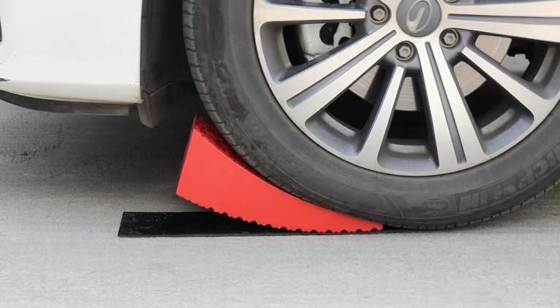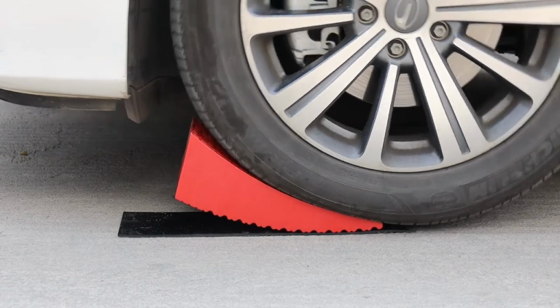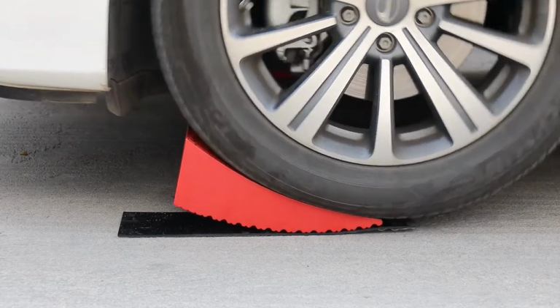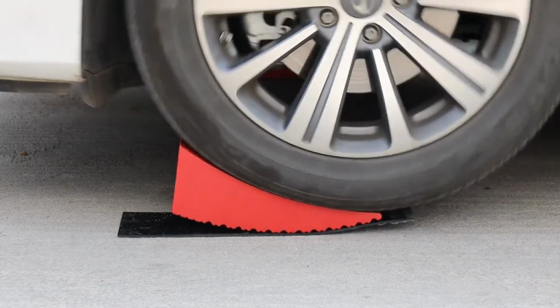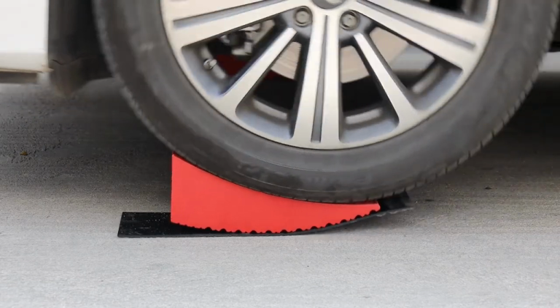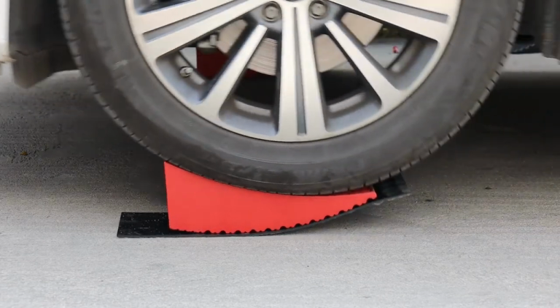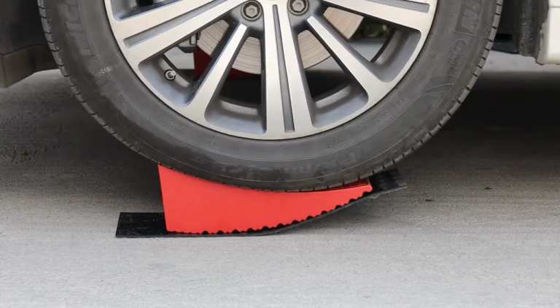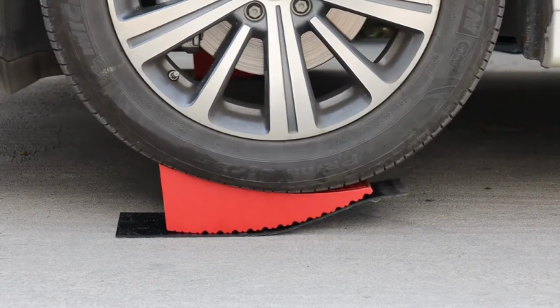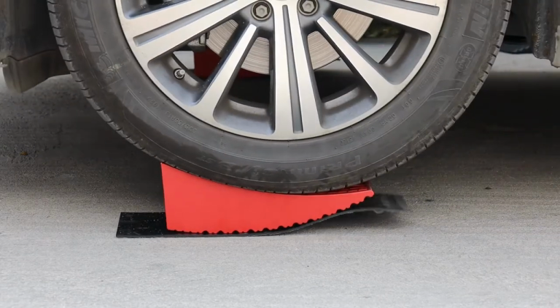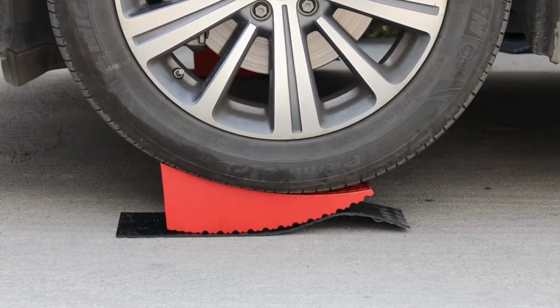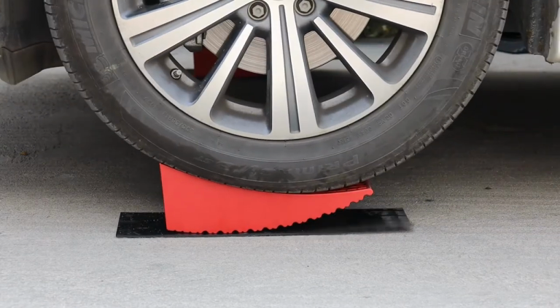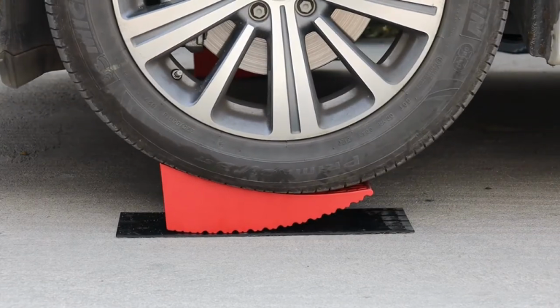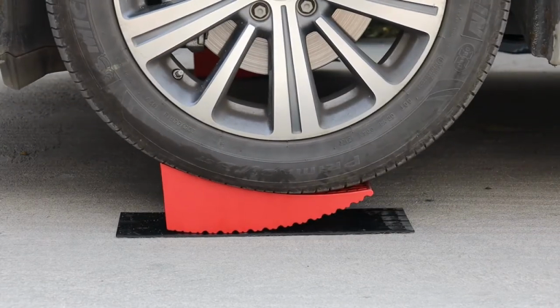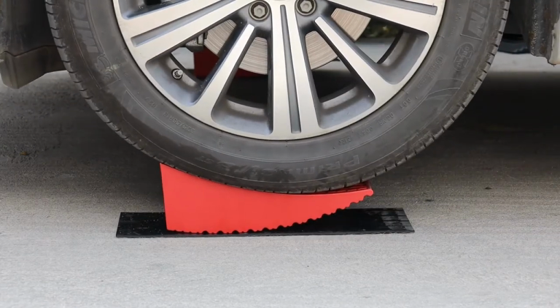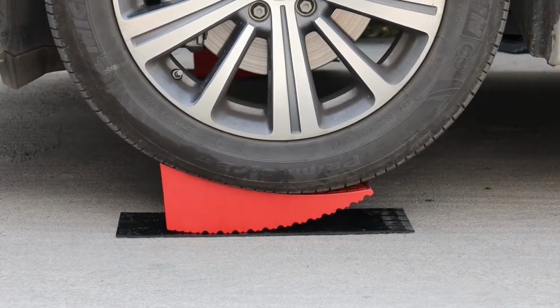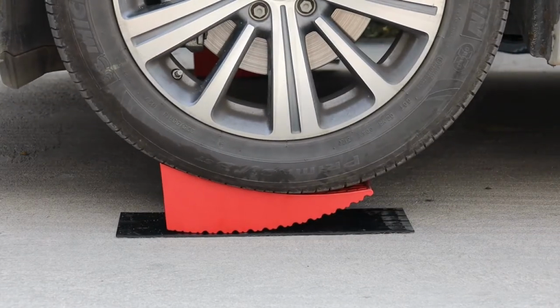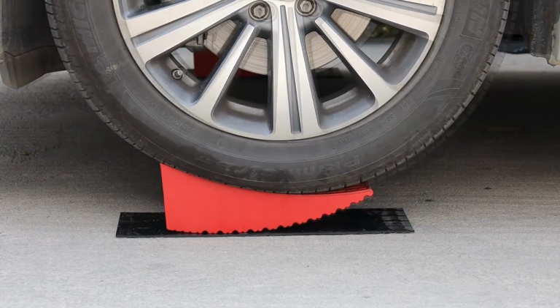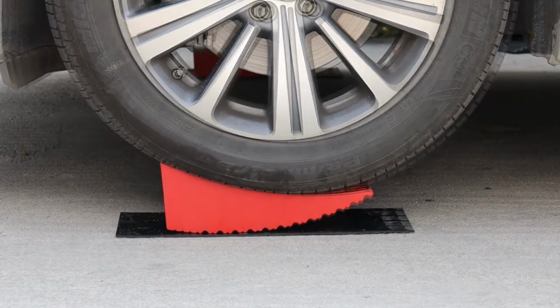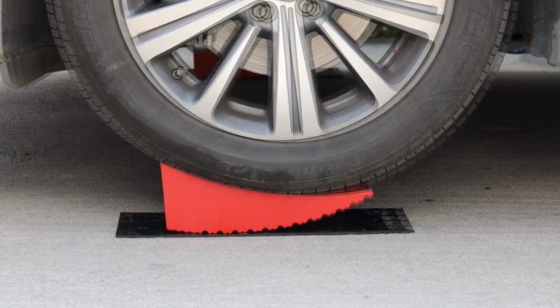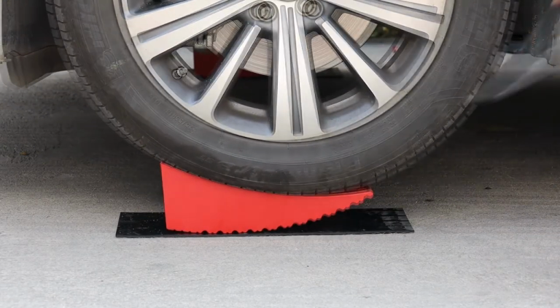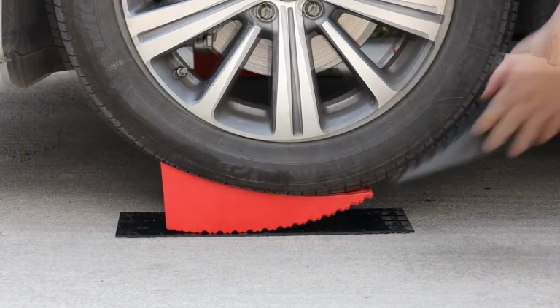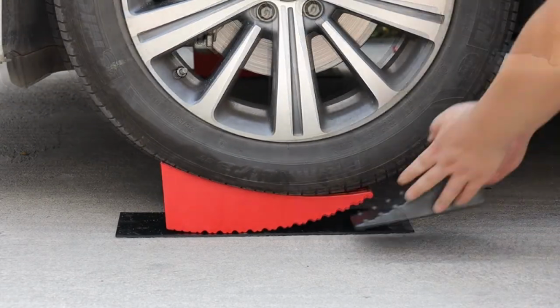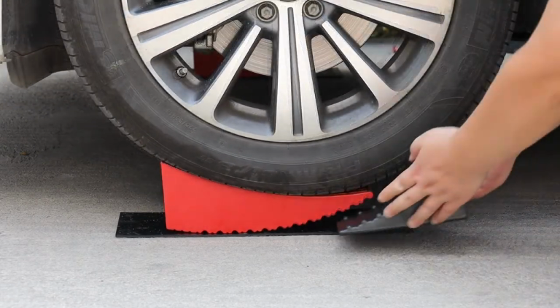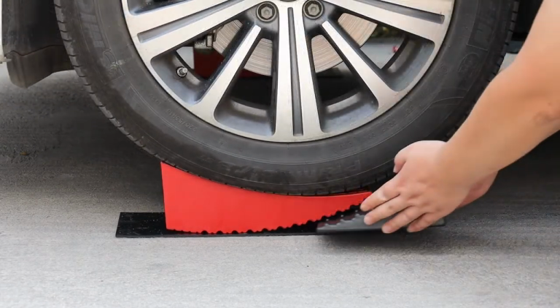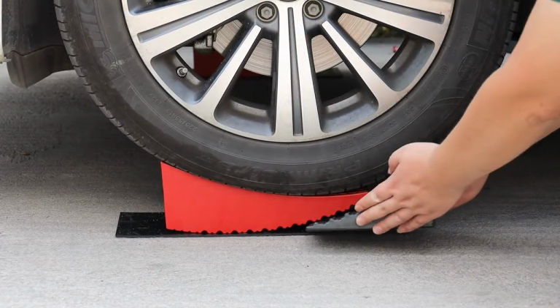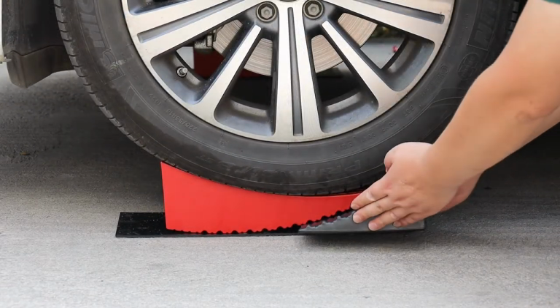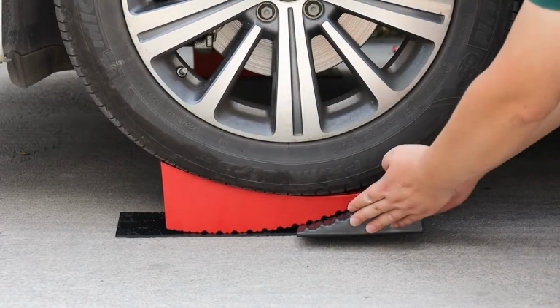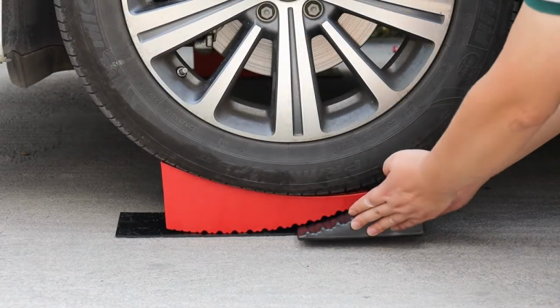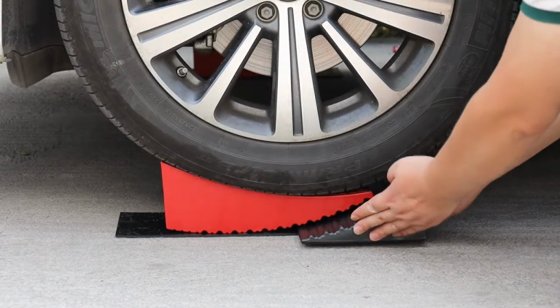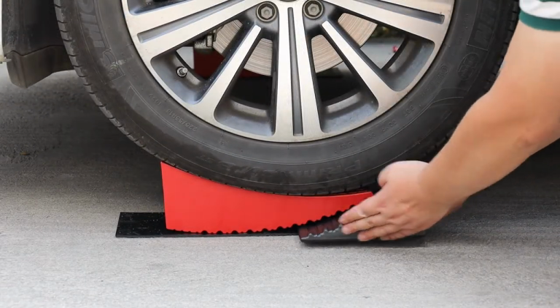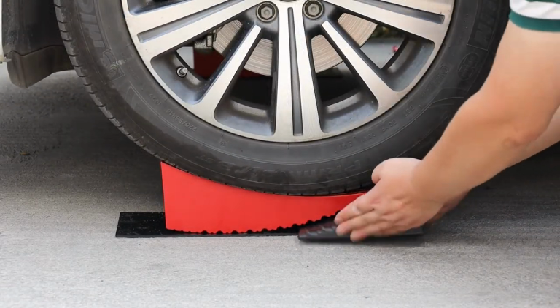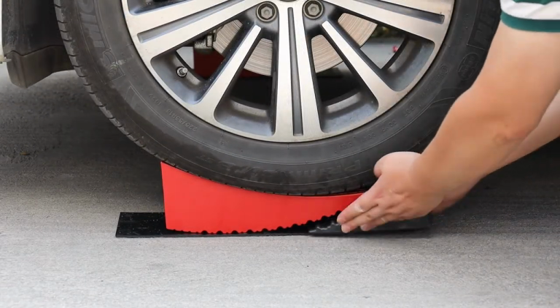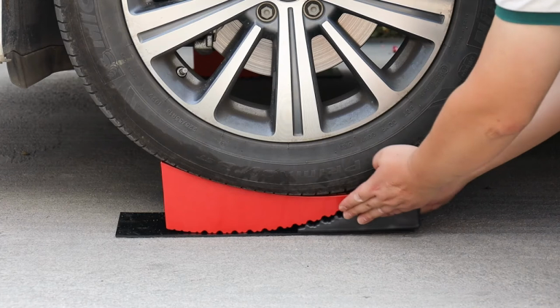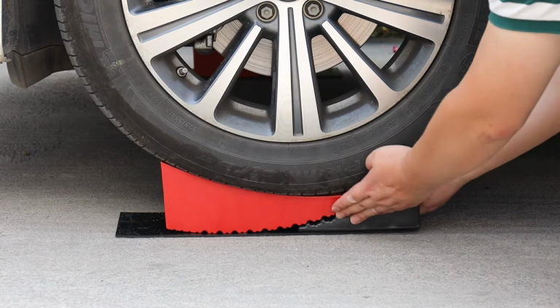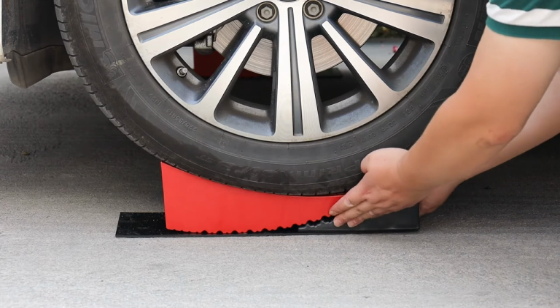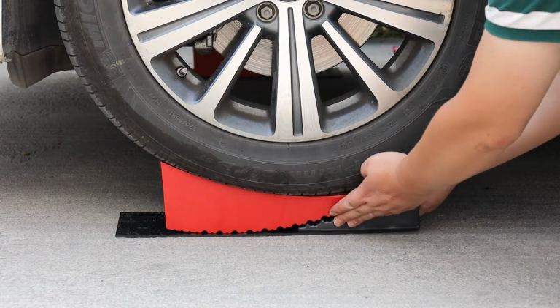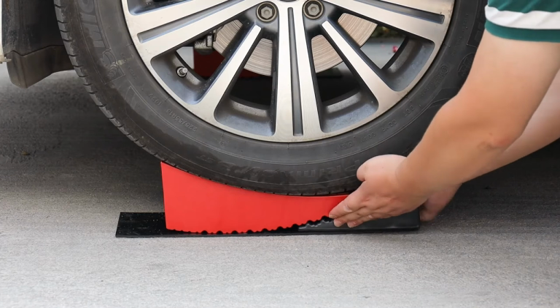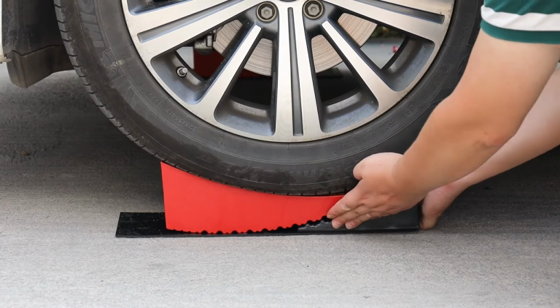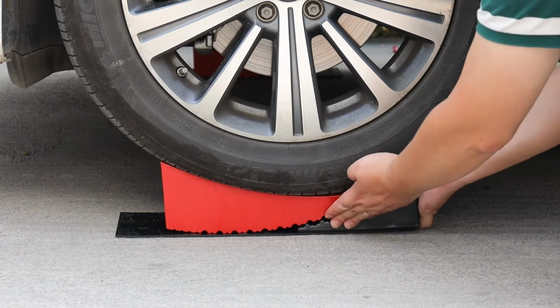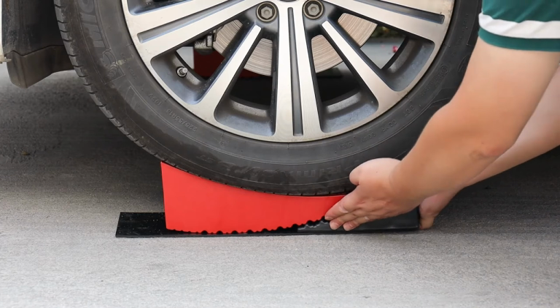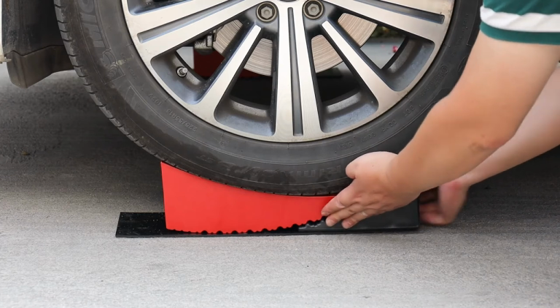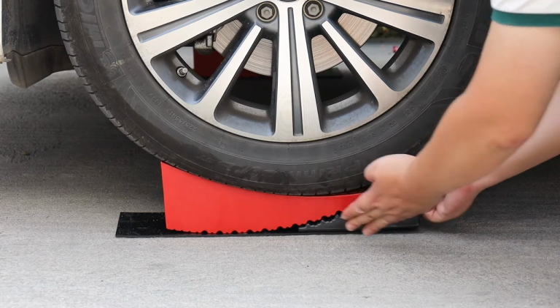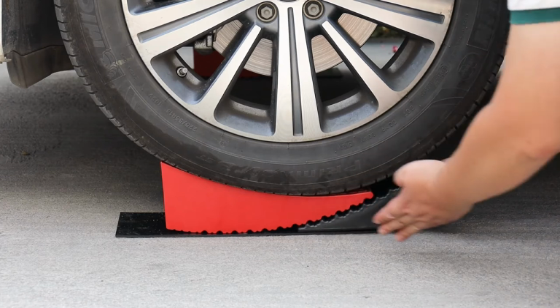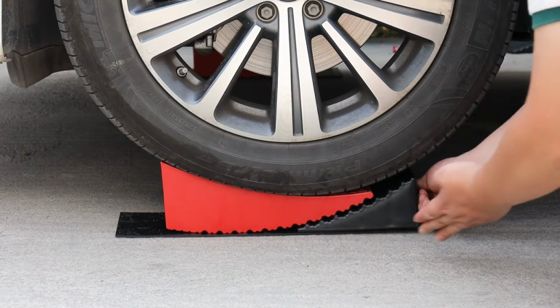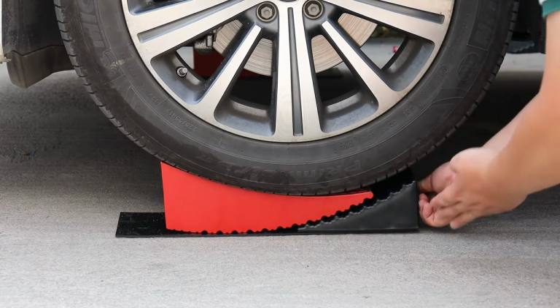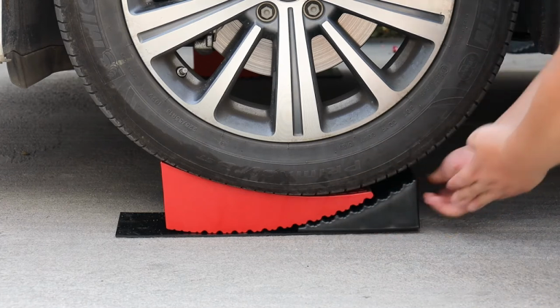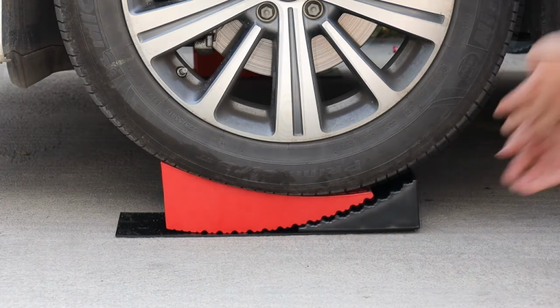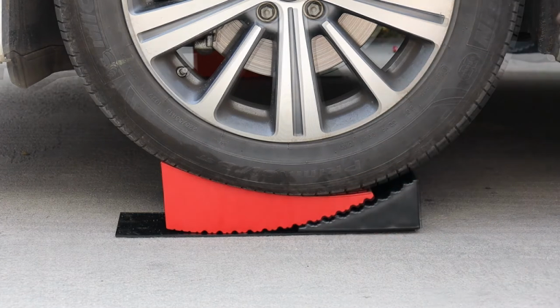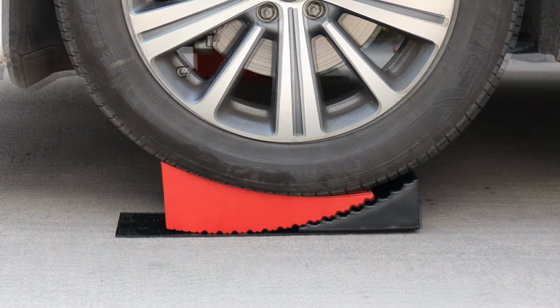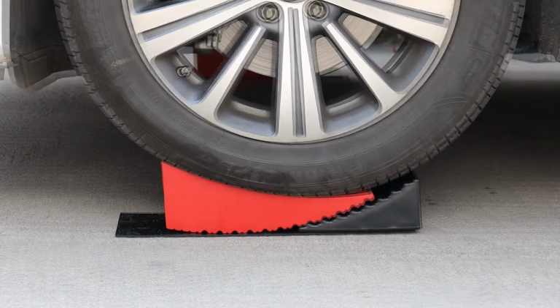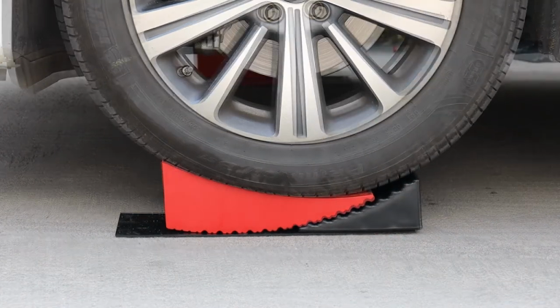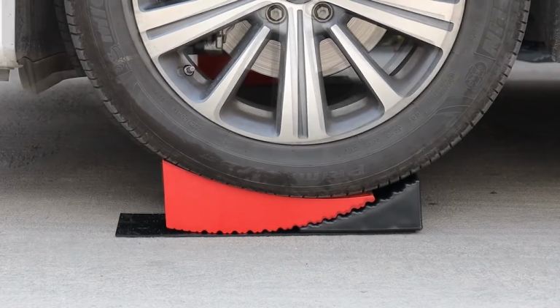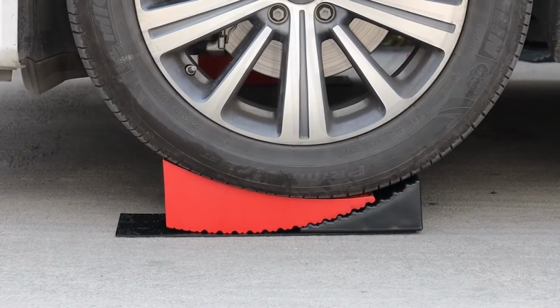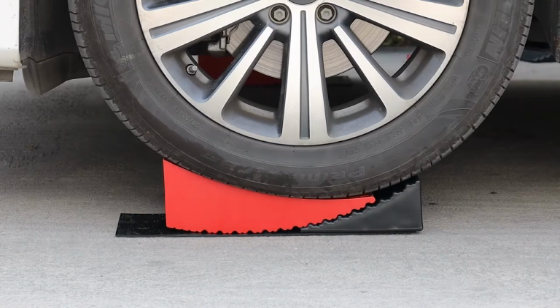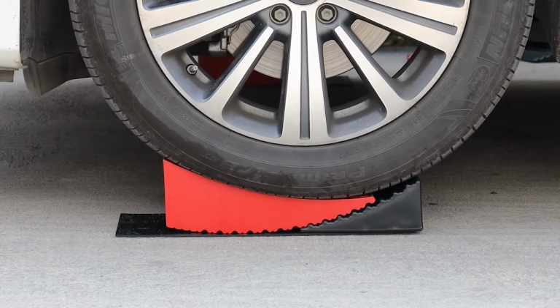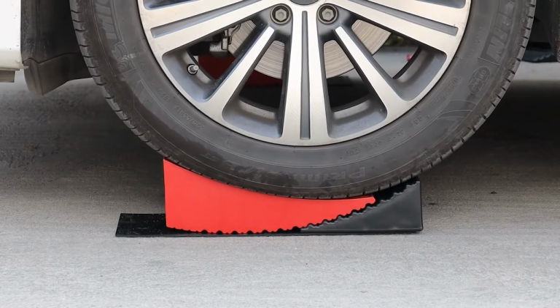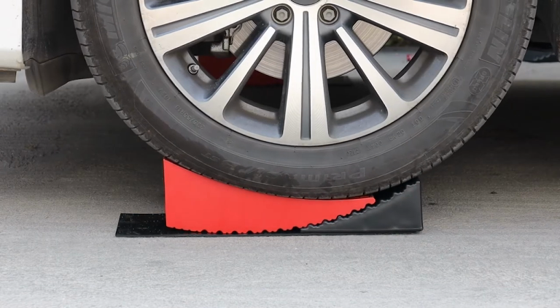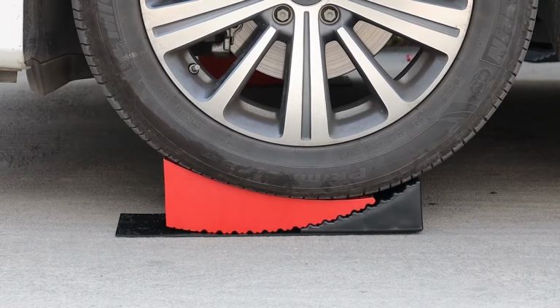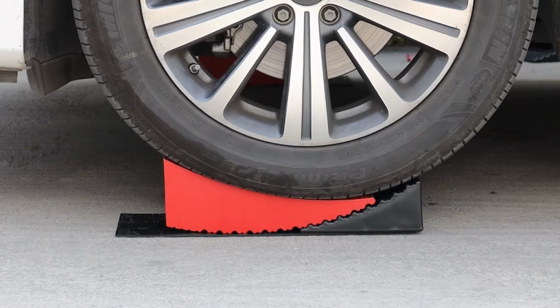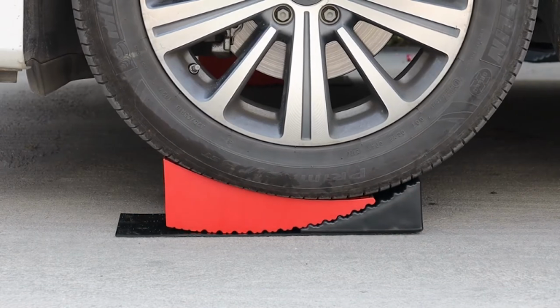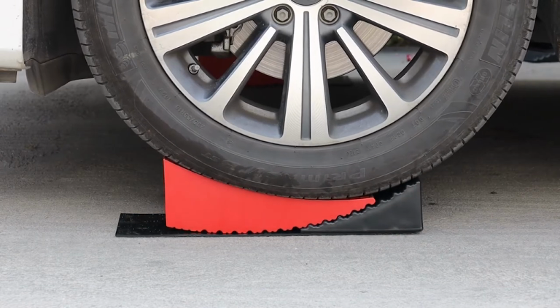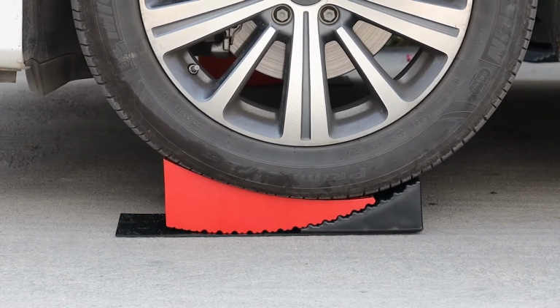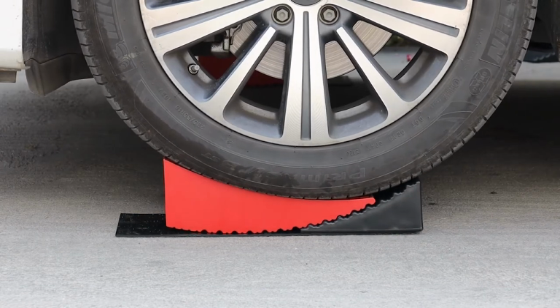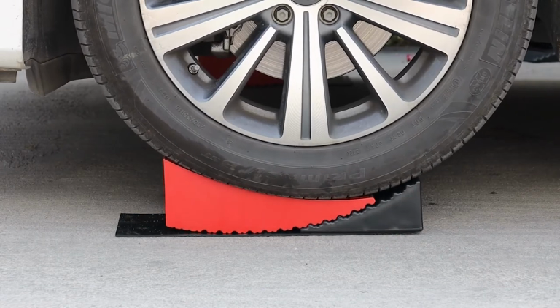Fast and easy to use — level your camper, RV, or trailer by simply driving on till level. Then set the chock down.